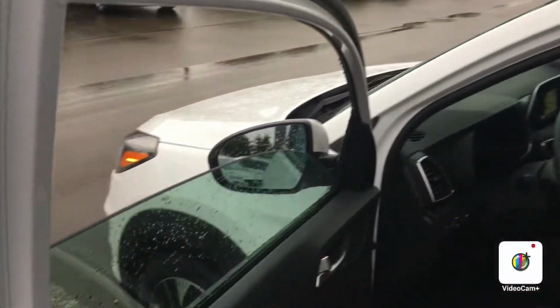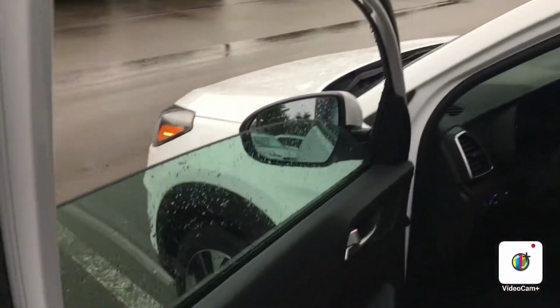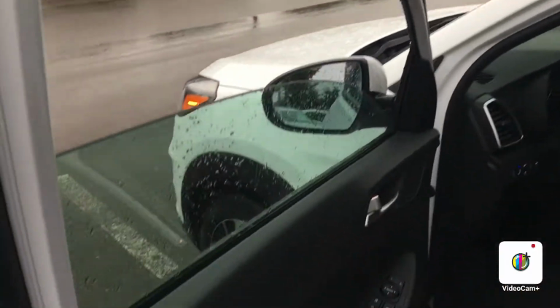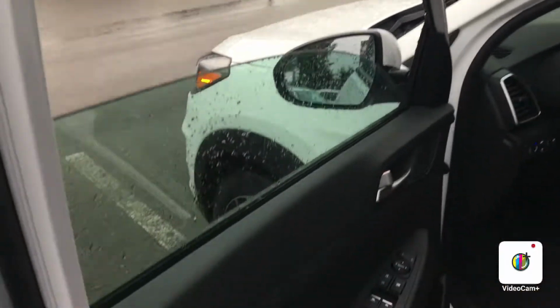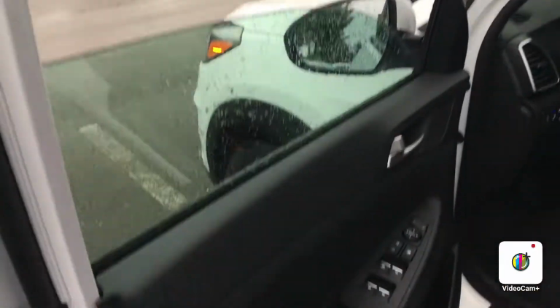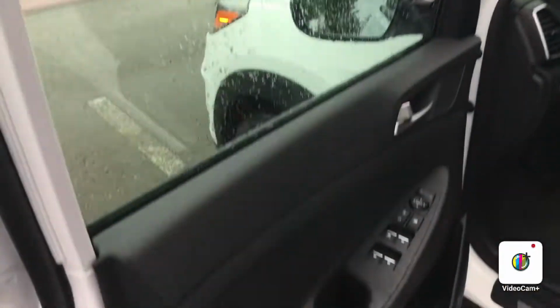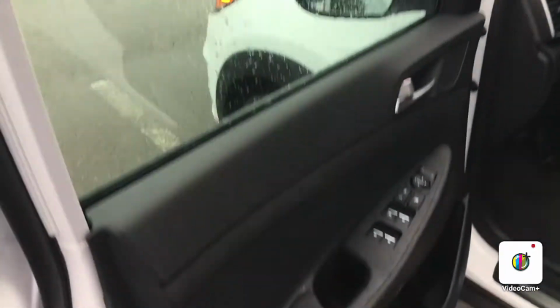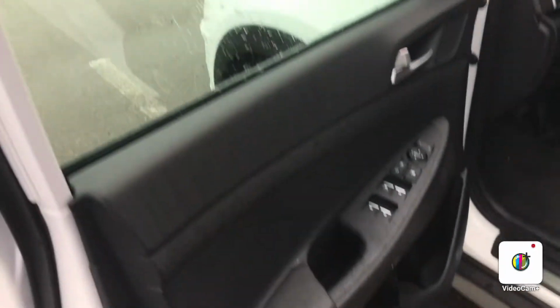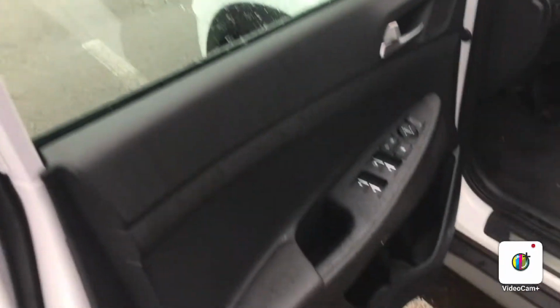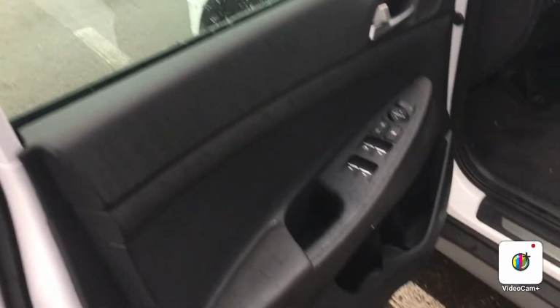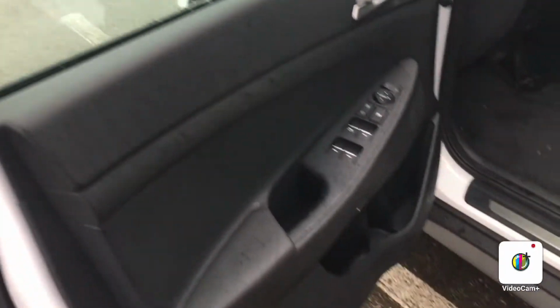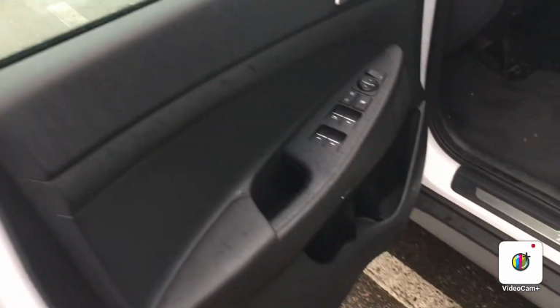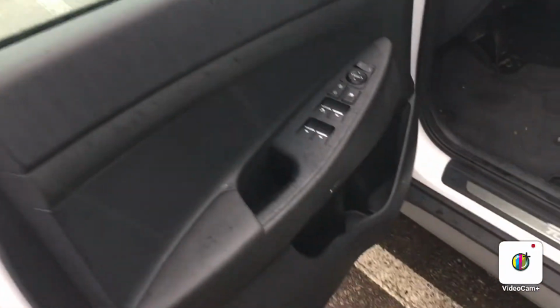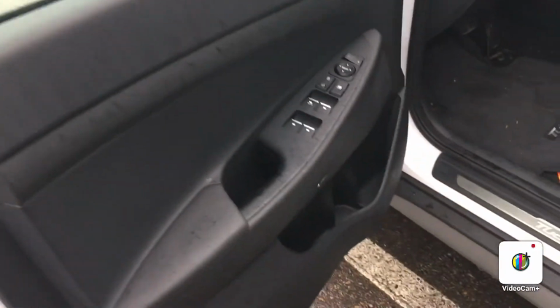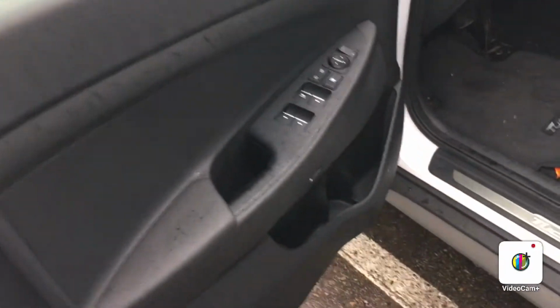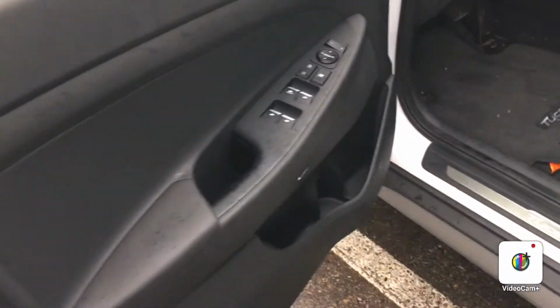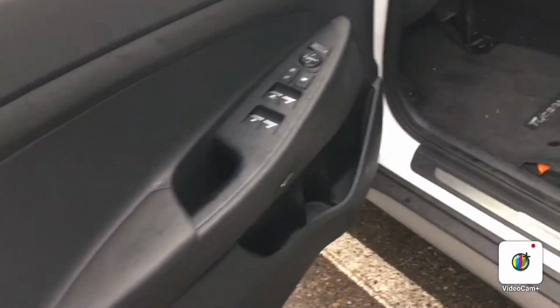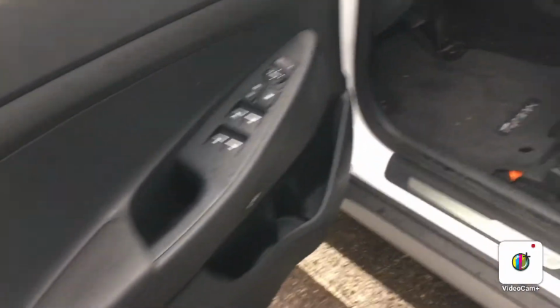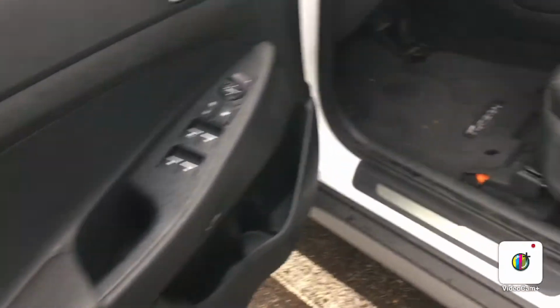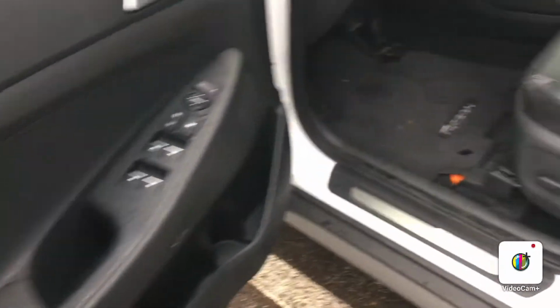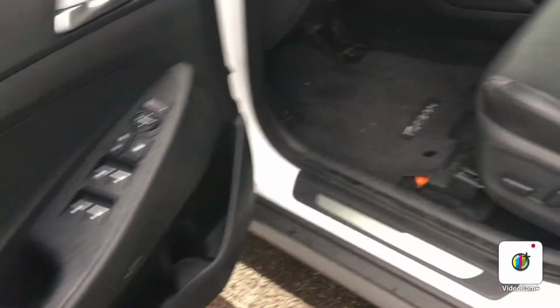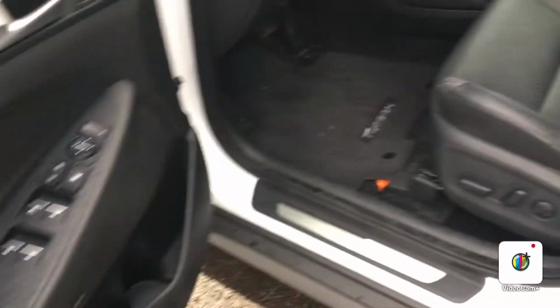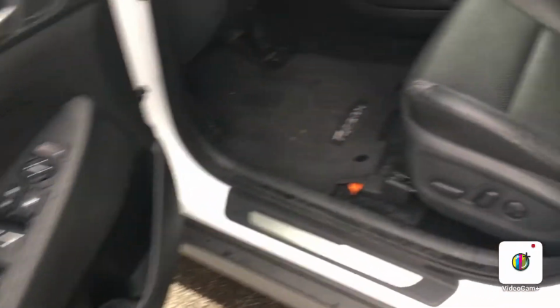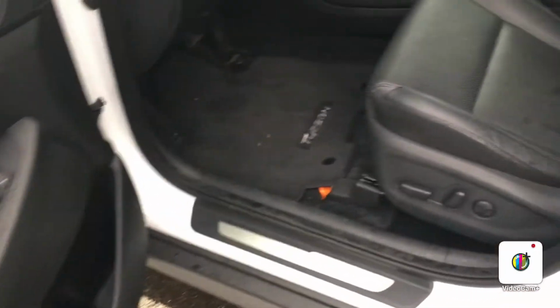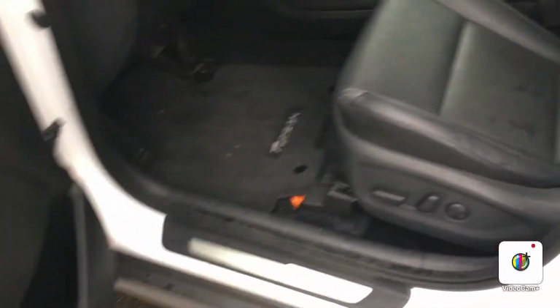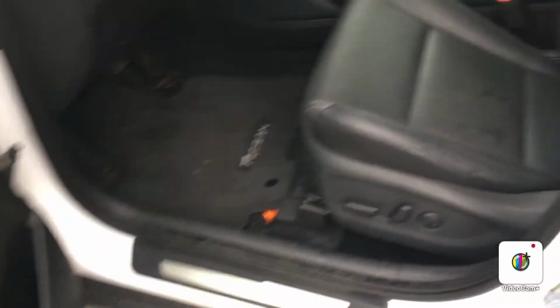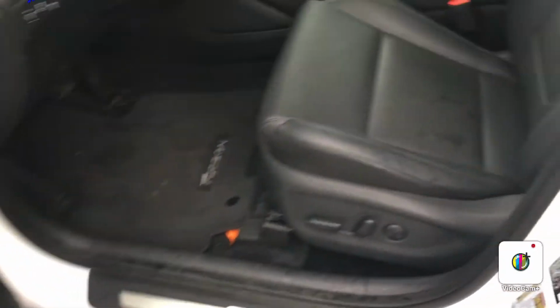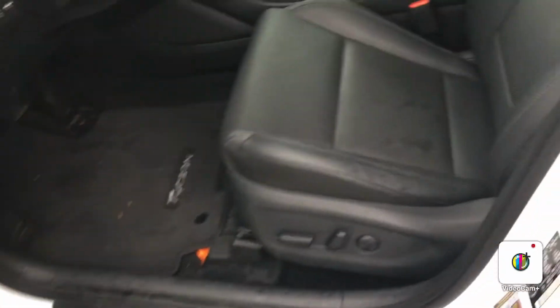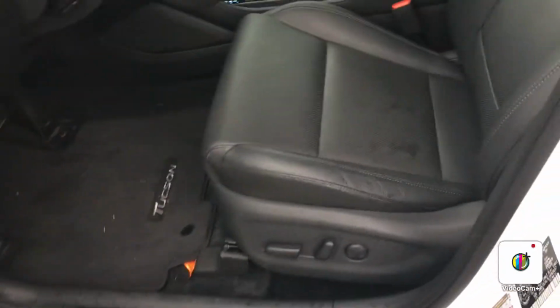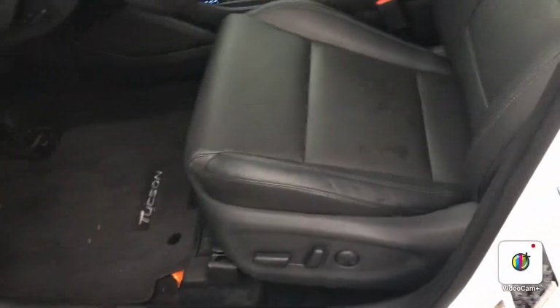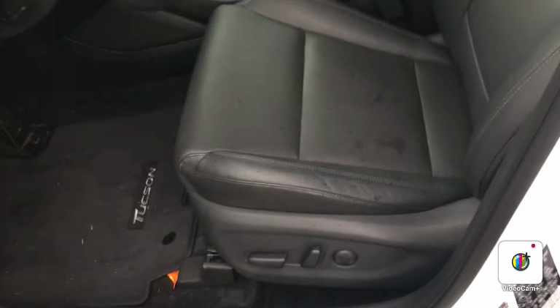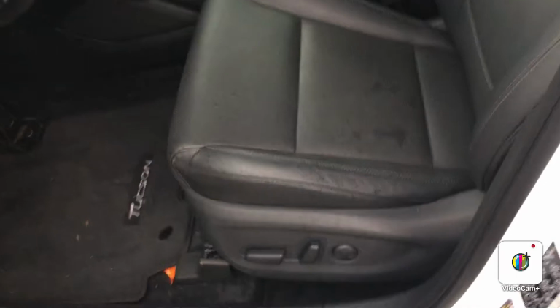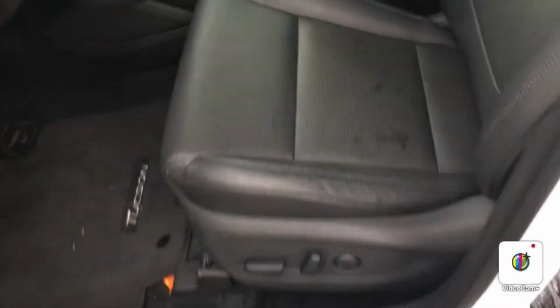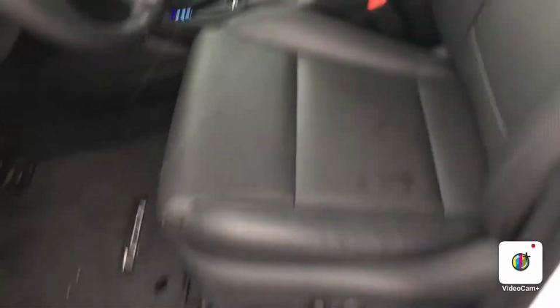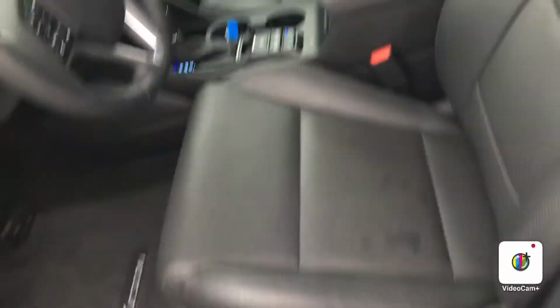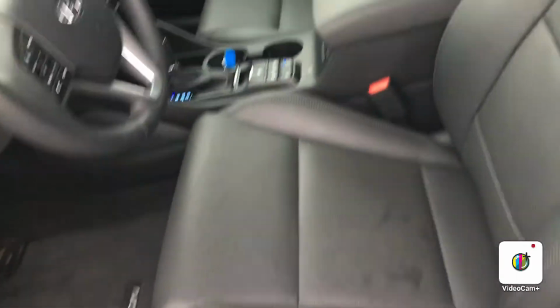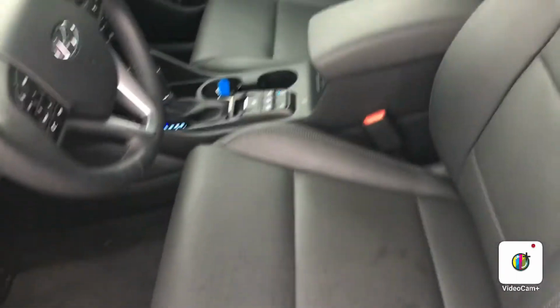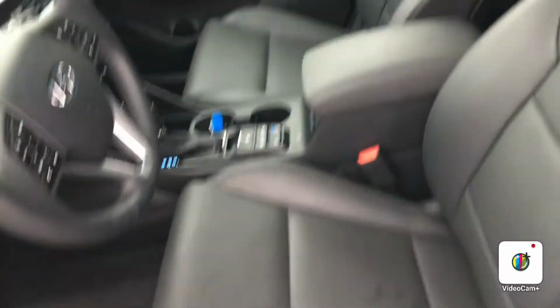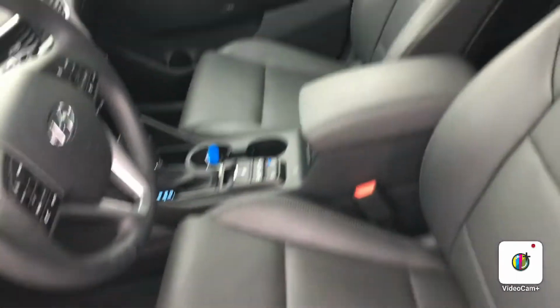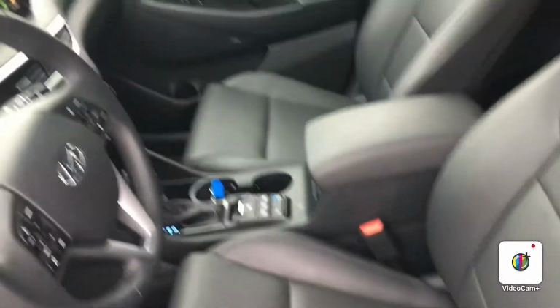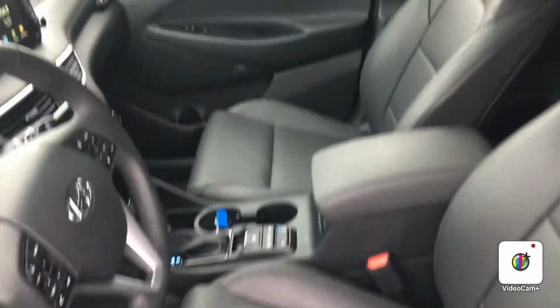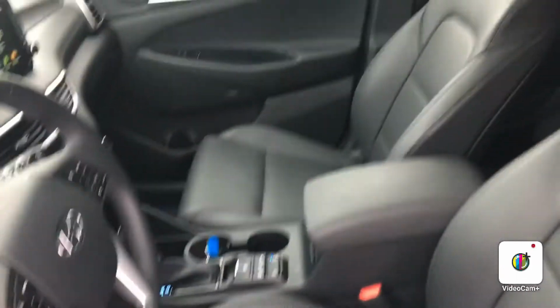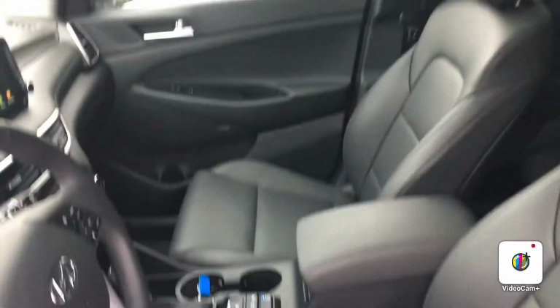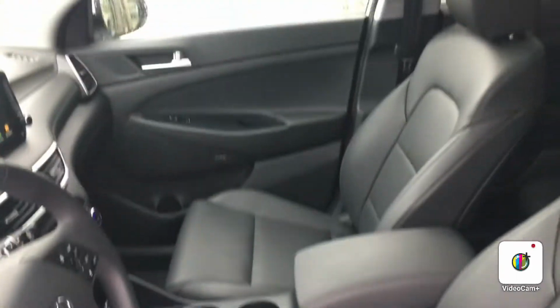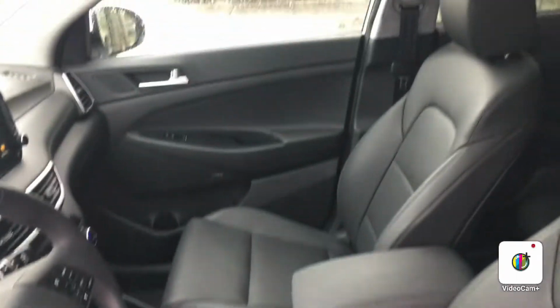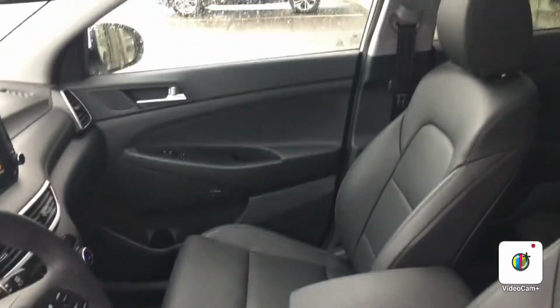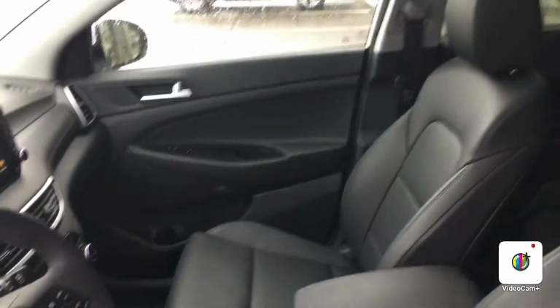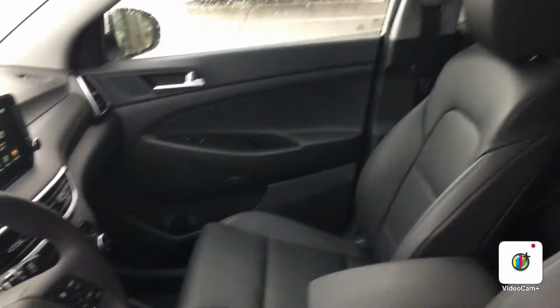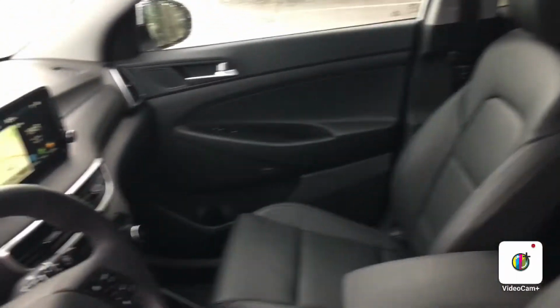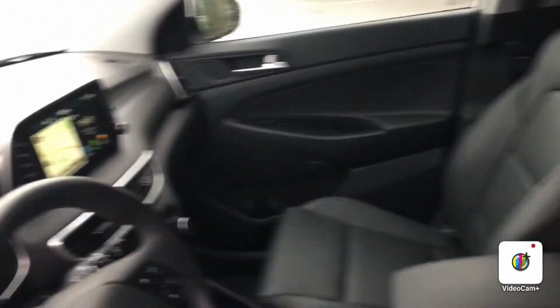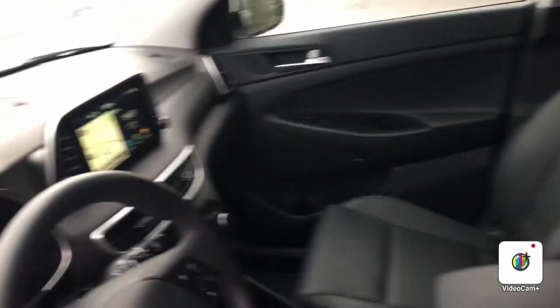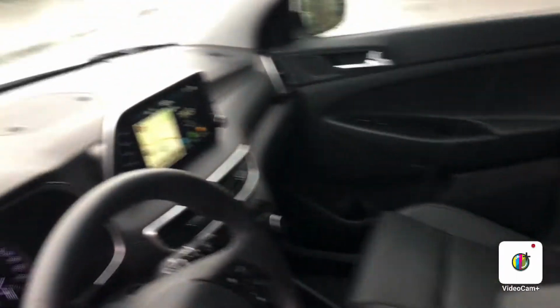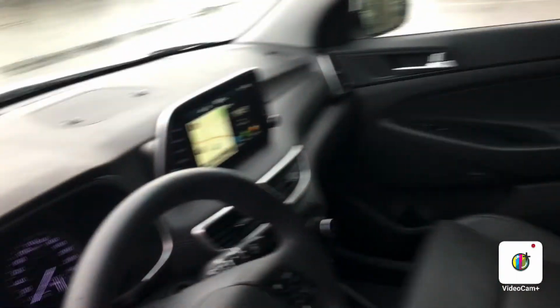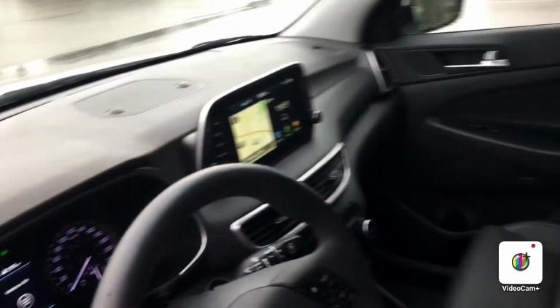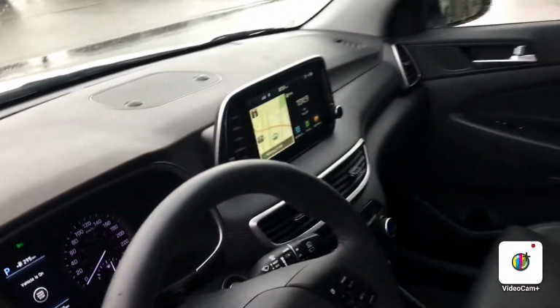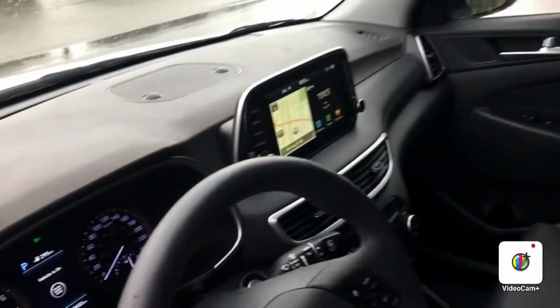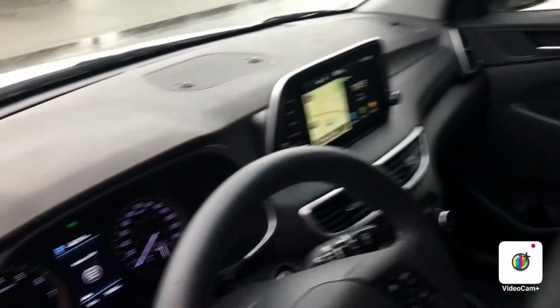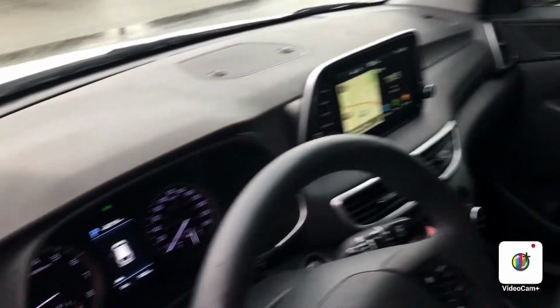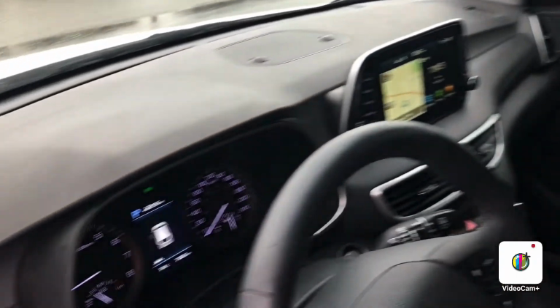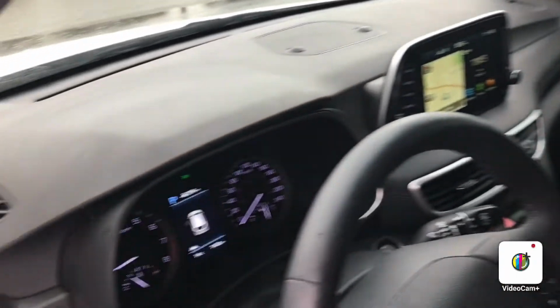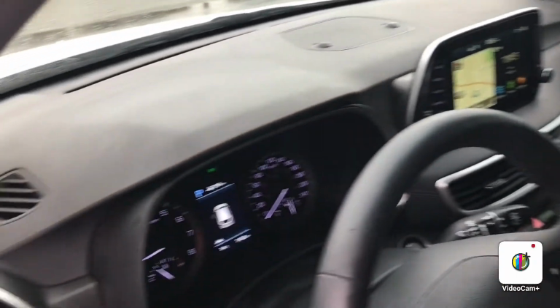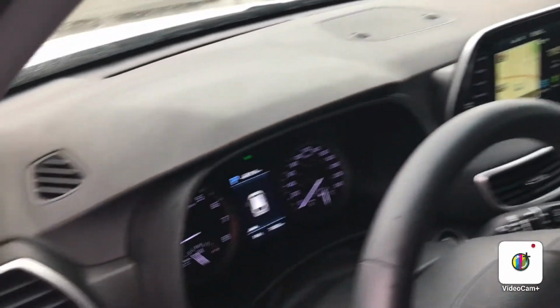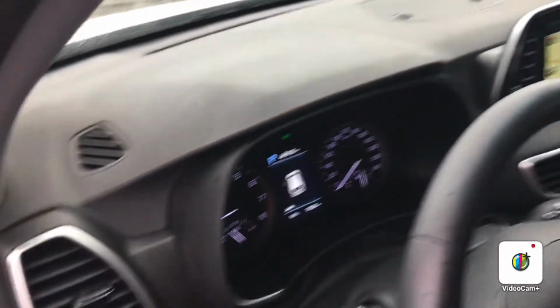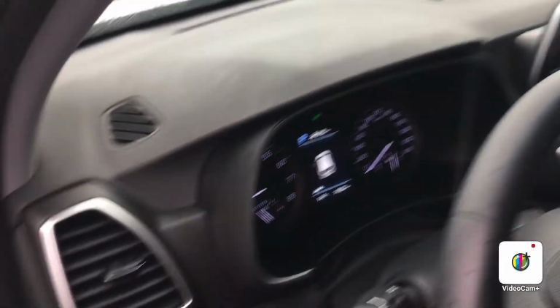You have an Infiniti premium sound system. For your safety features, you have lane departure warning, lane keeping assist, and adaptive cruise control with forward stop and go.